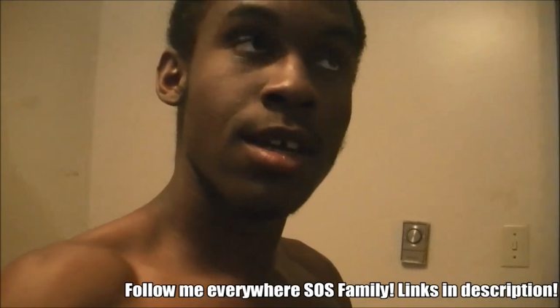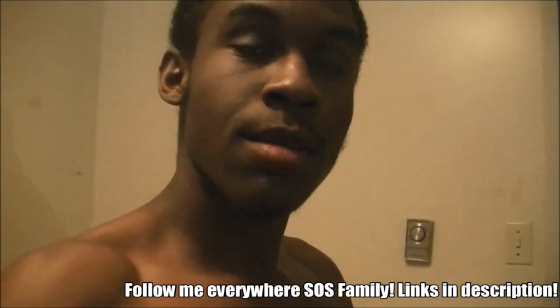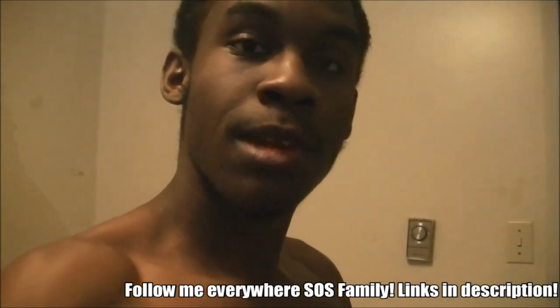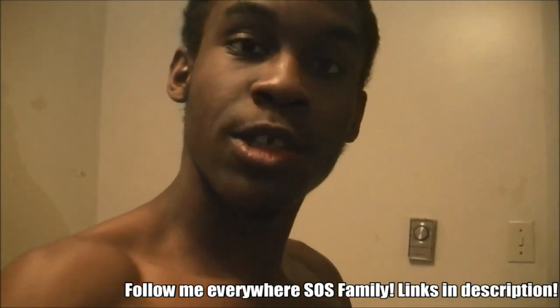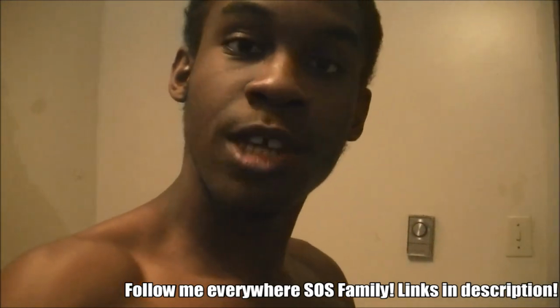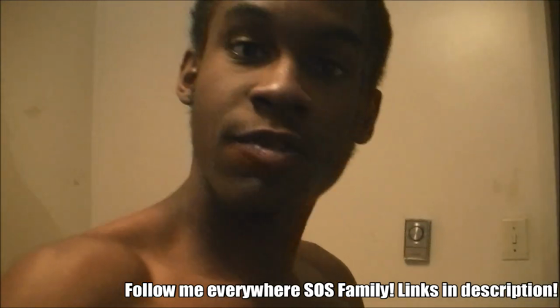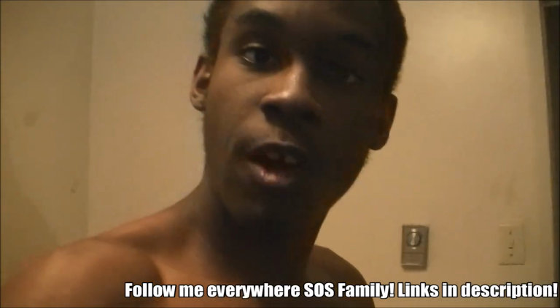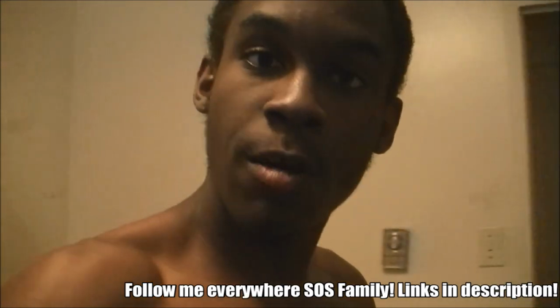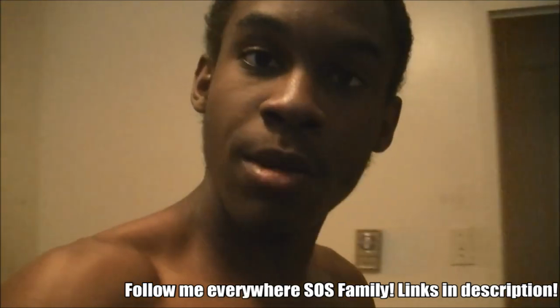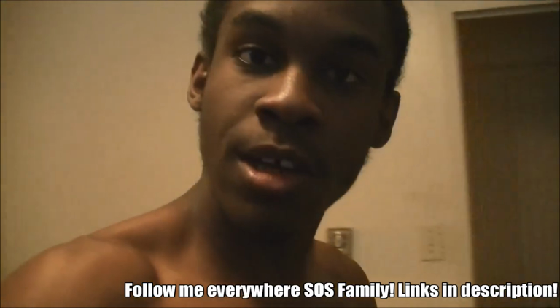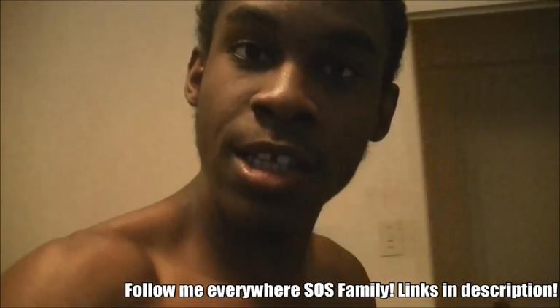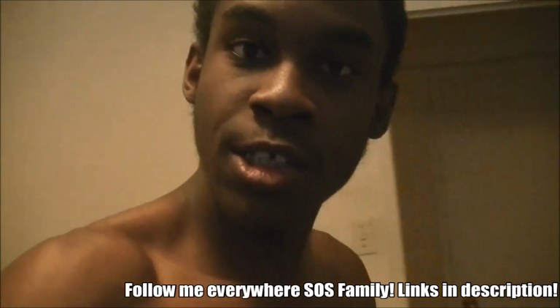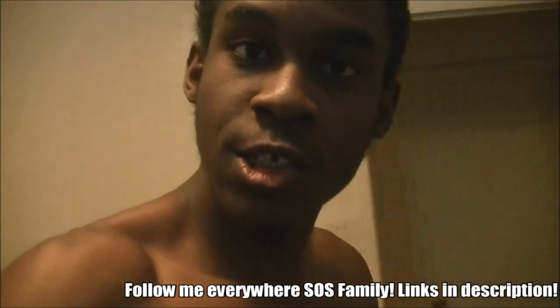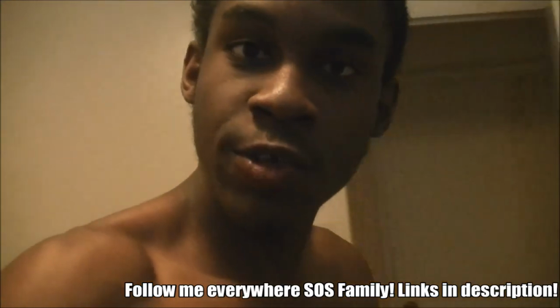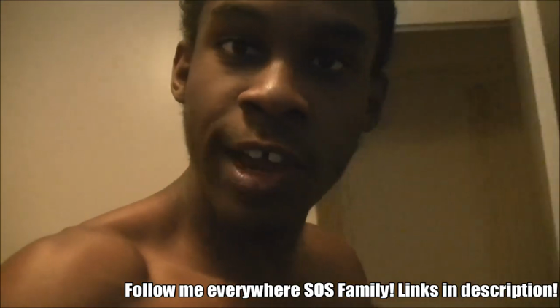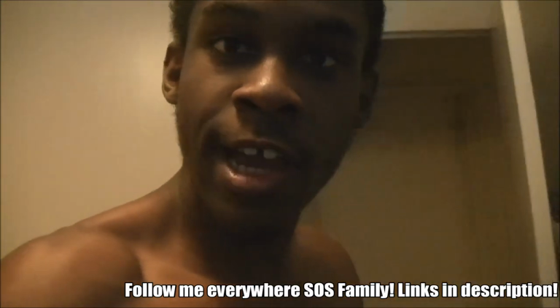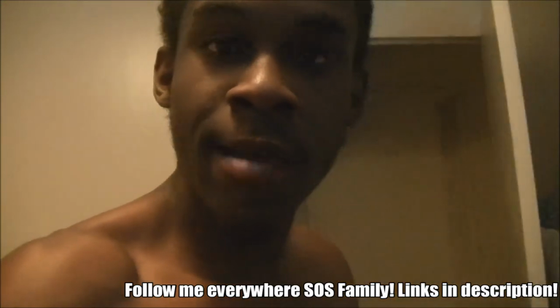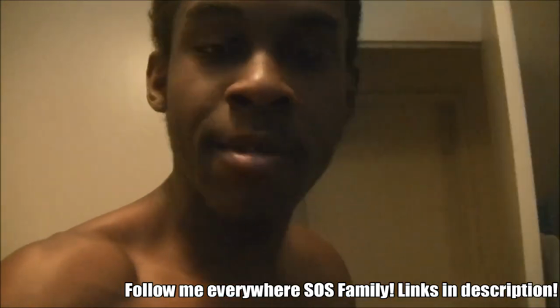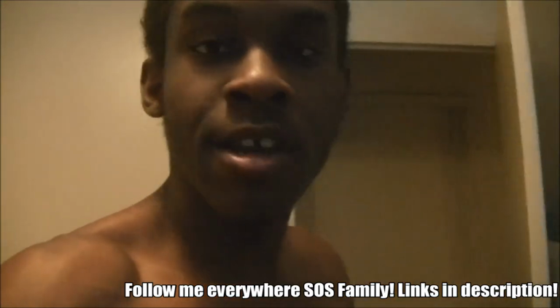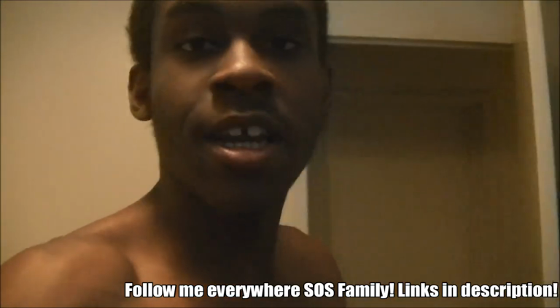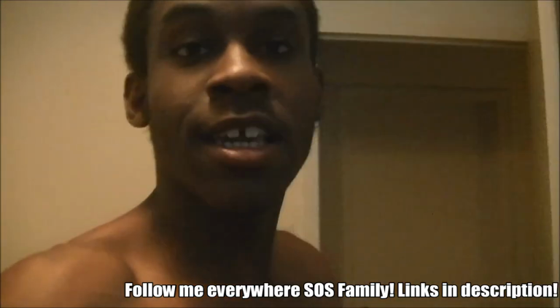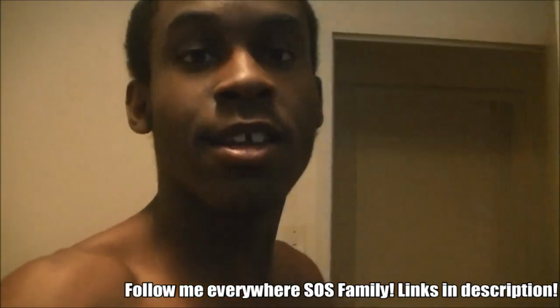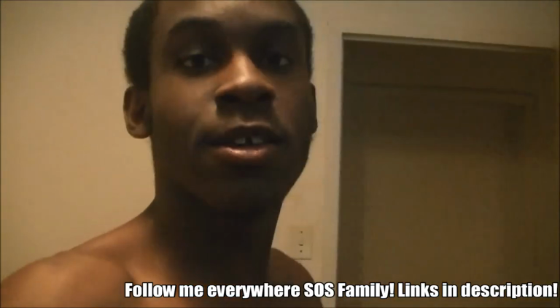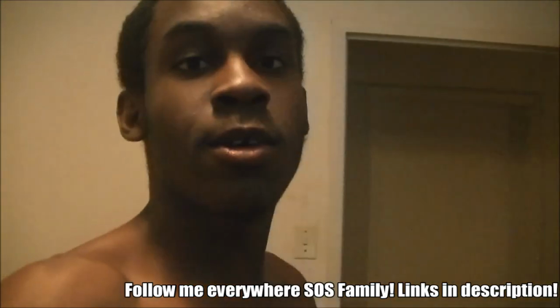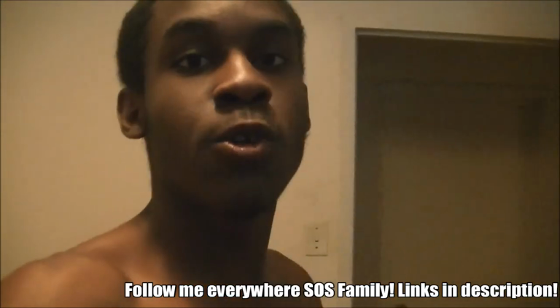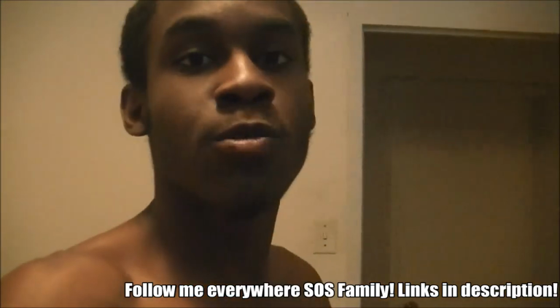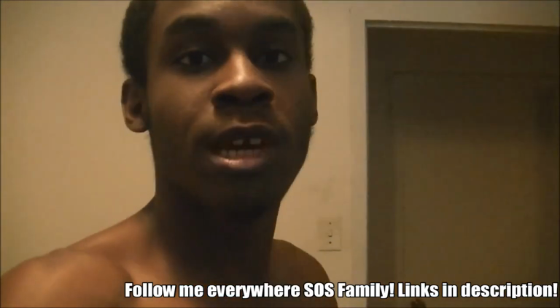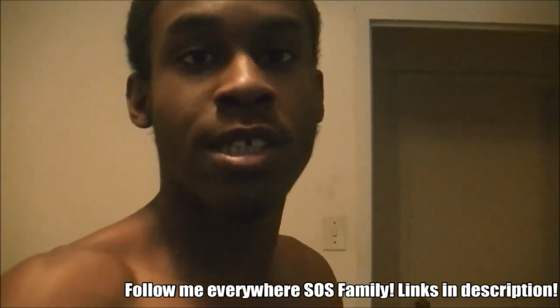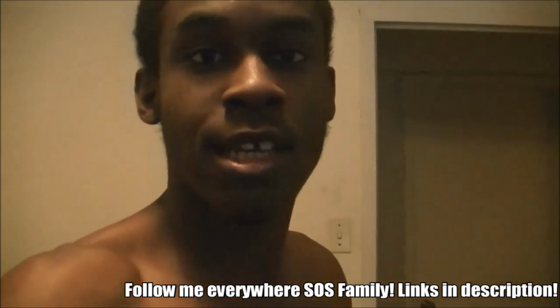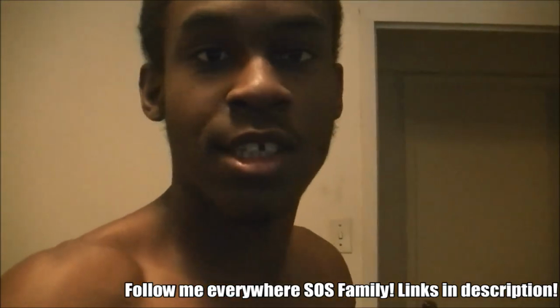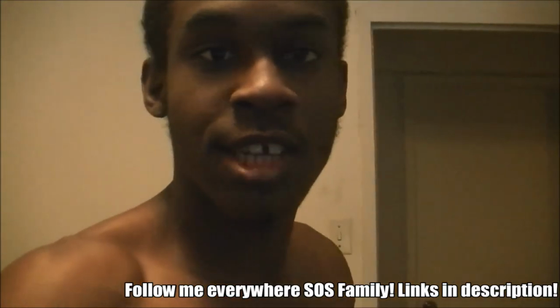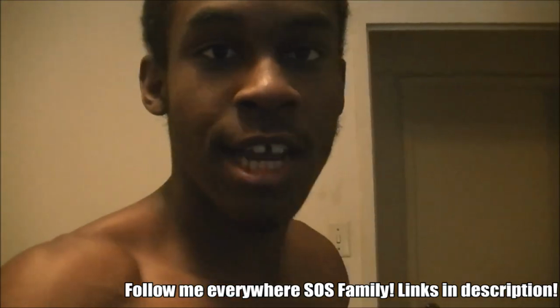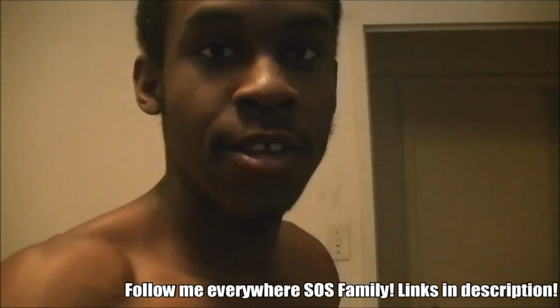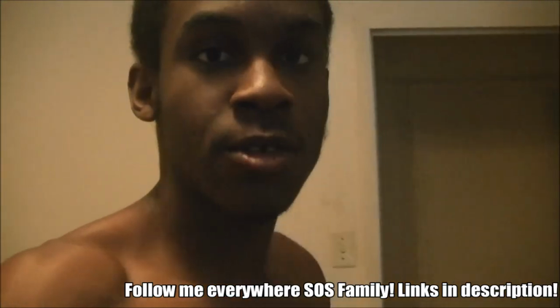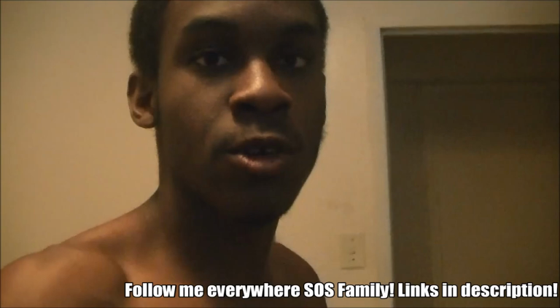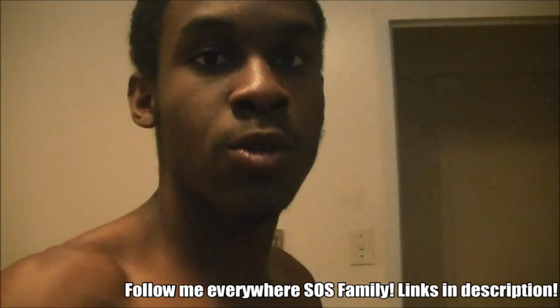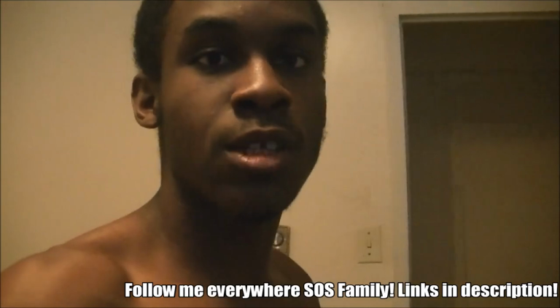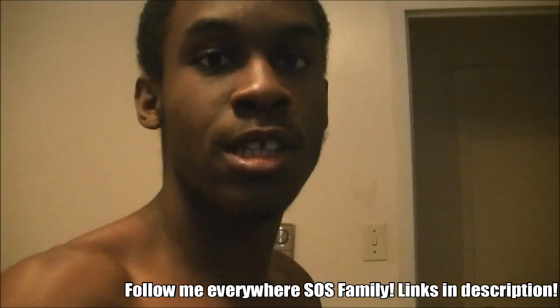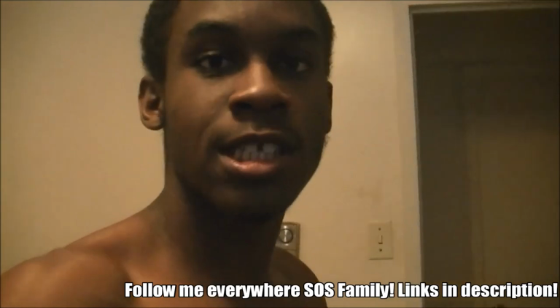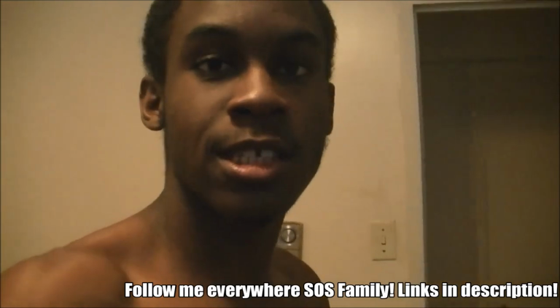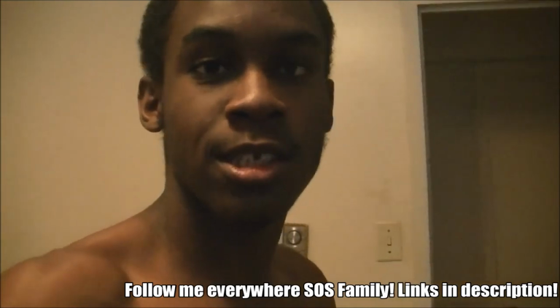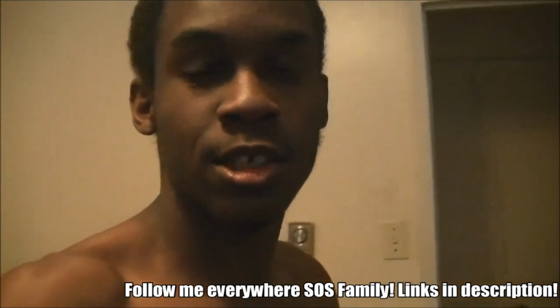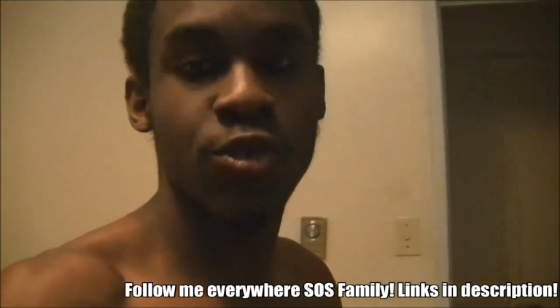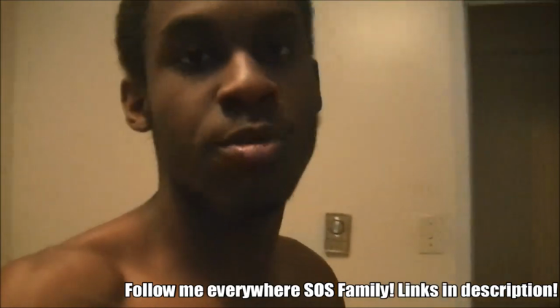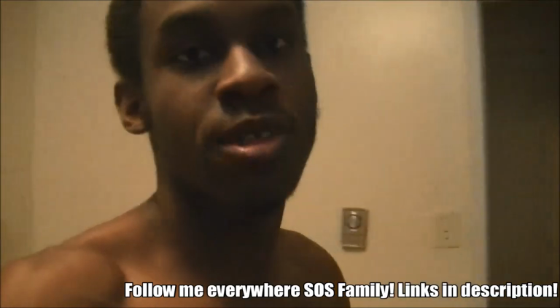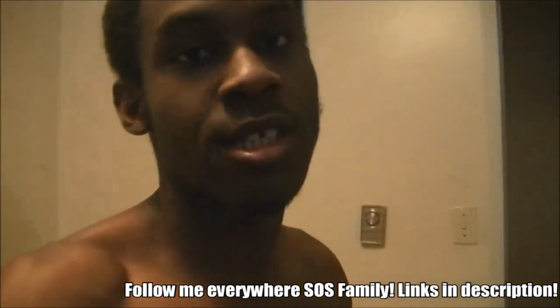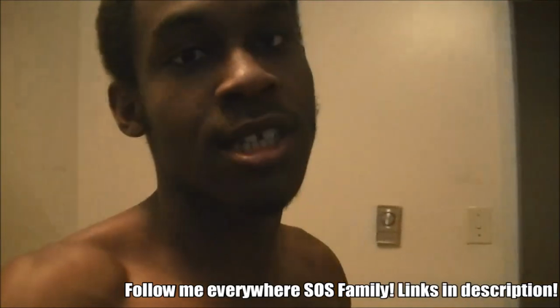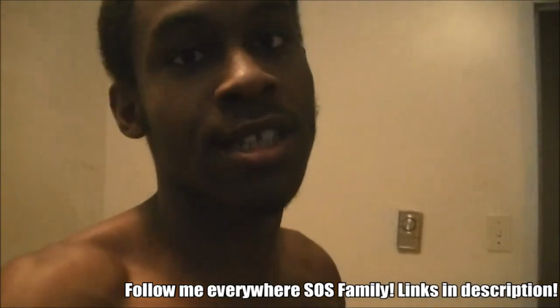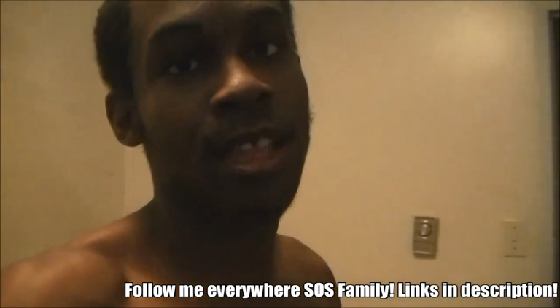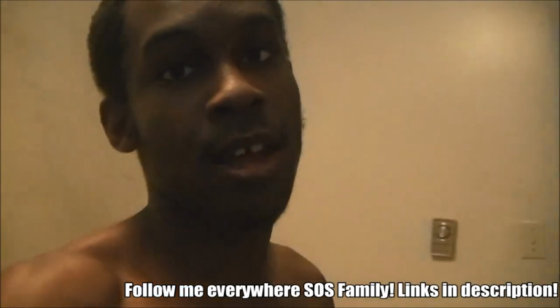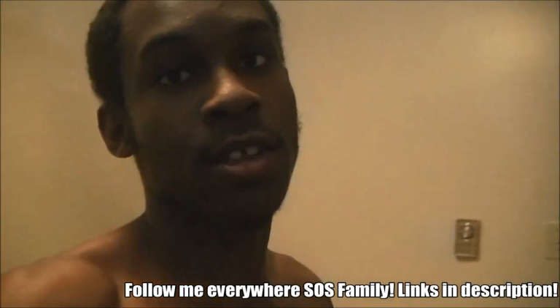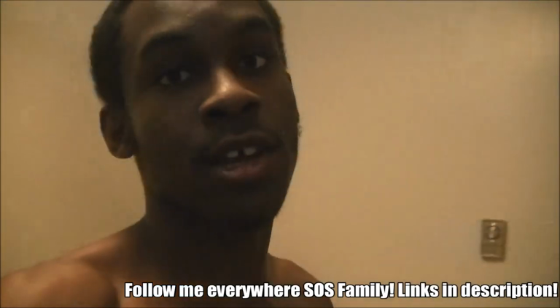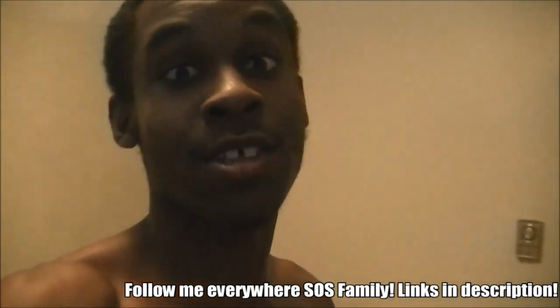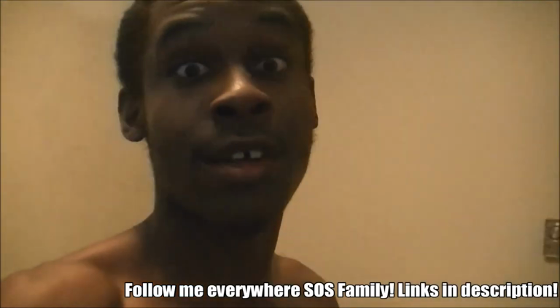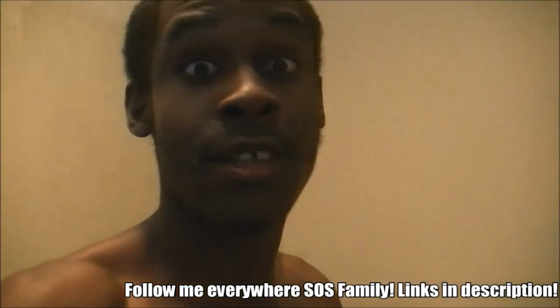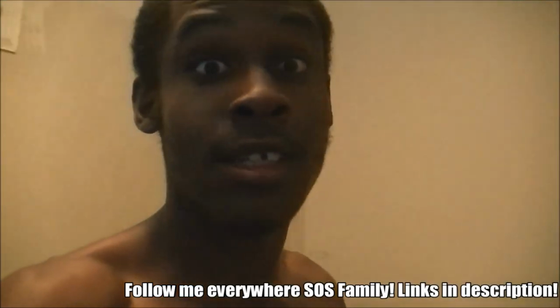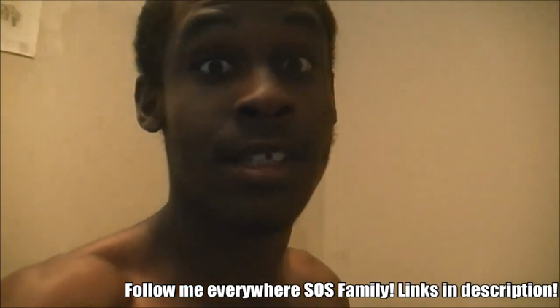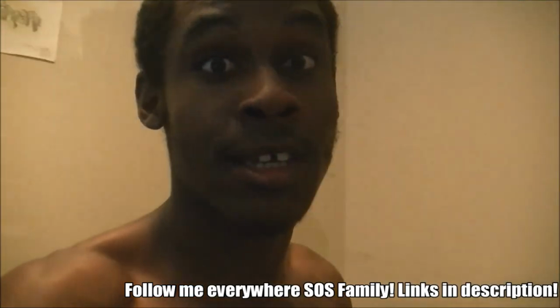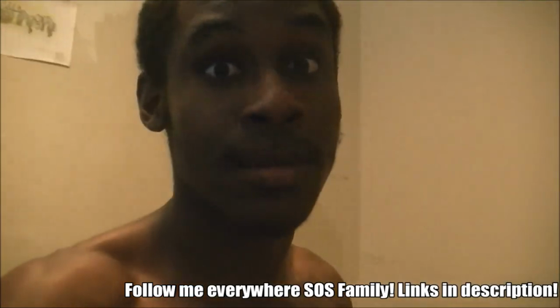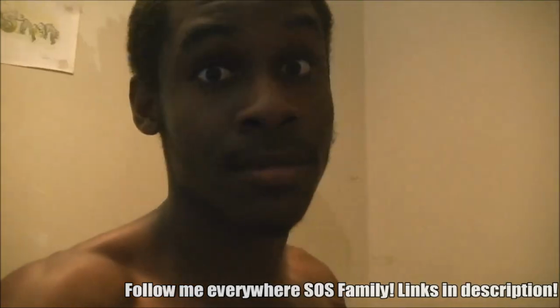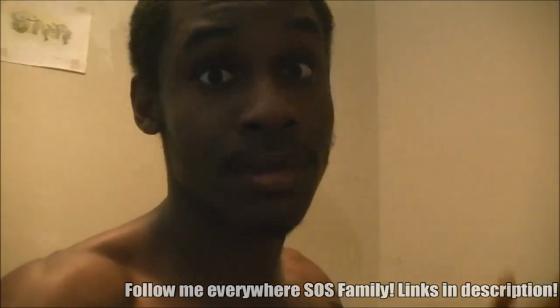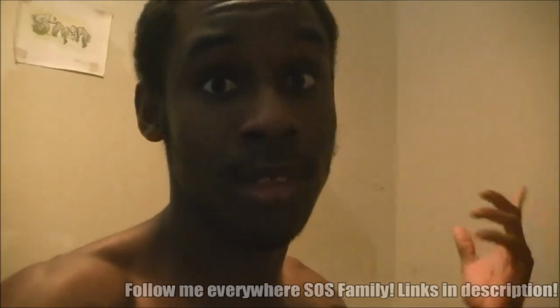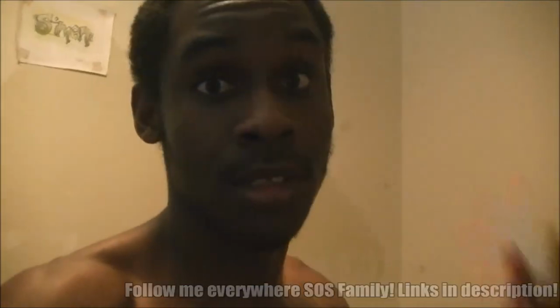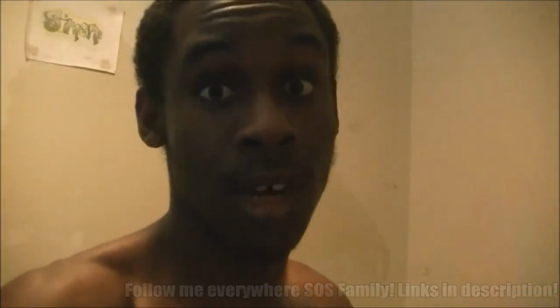Make sure you guys follow me on Instagram, go to my second channel, go on the links in the description, and I'll talk to y'all next time. Done.